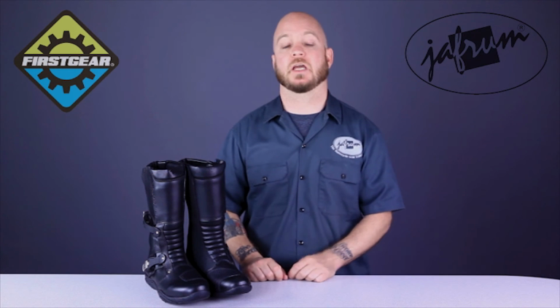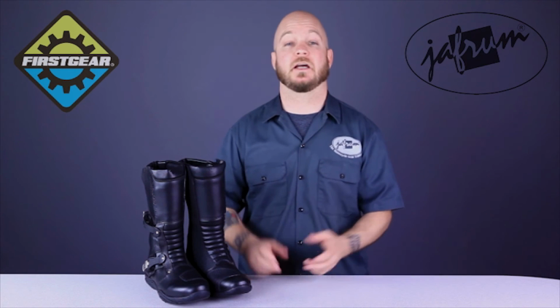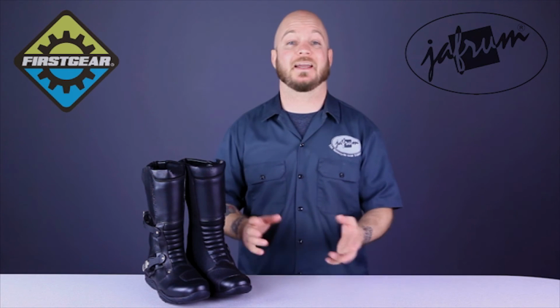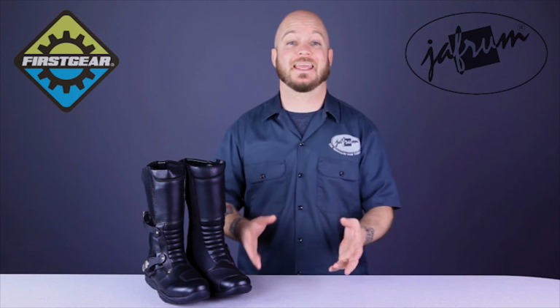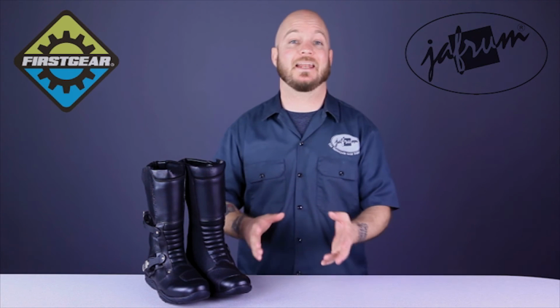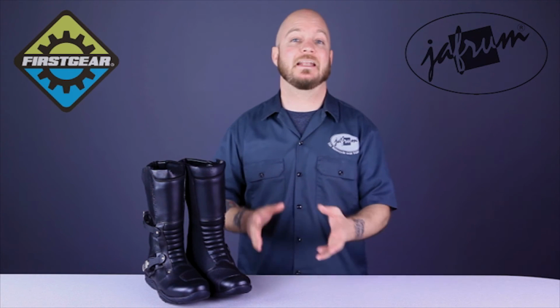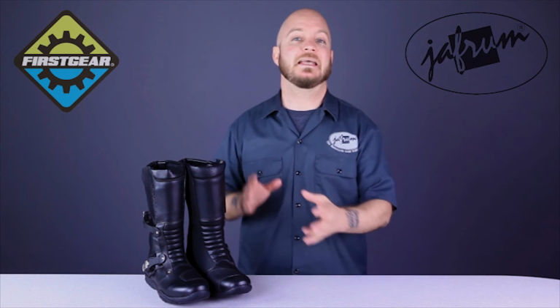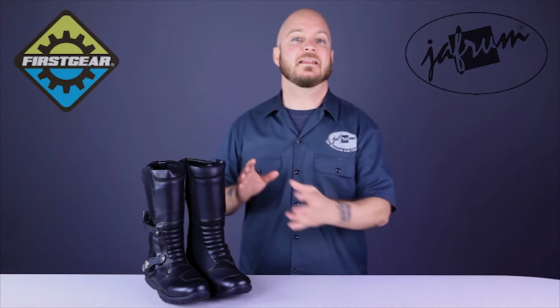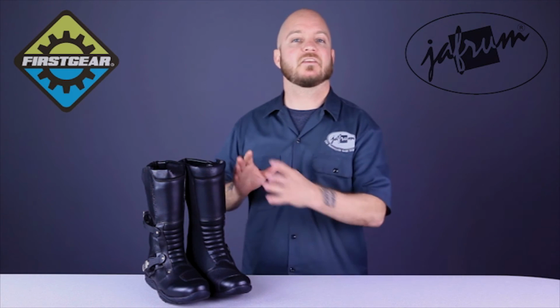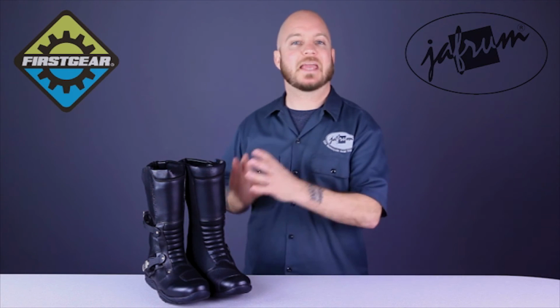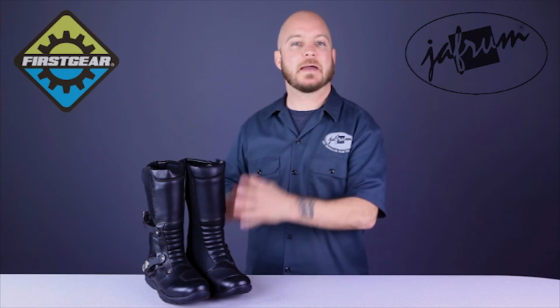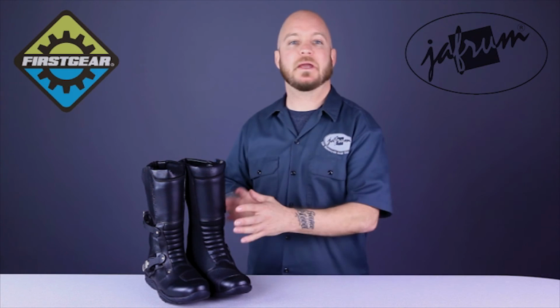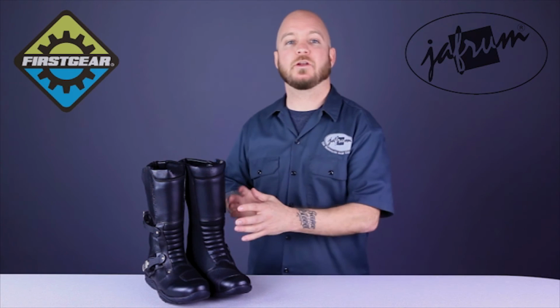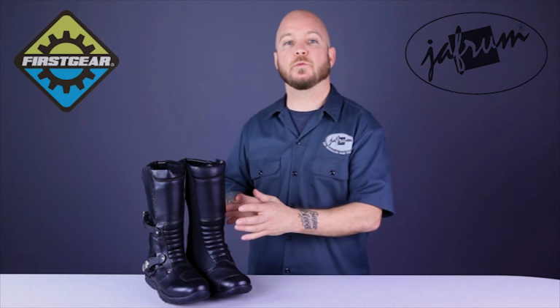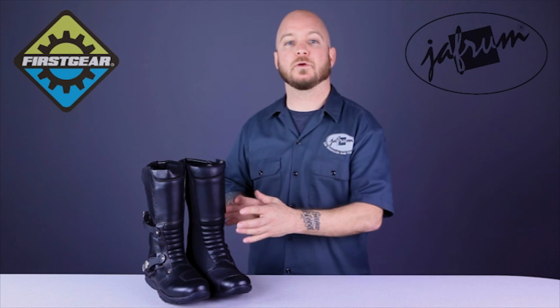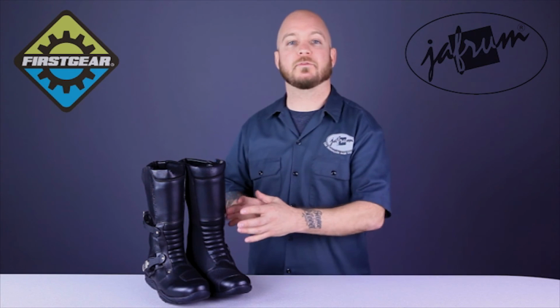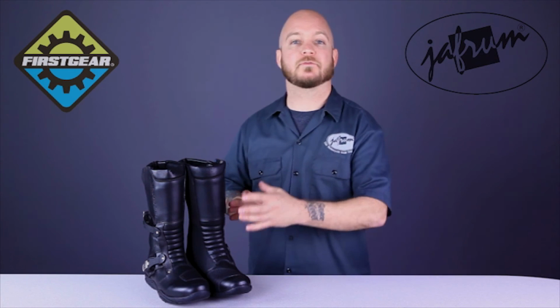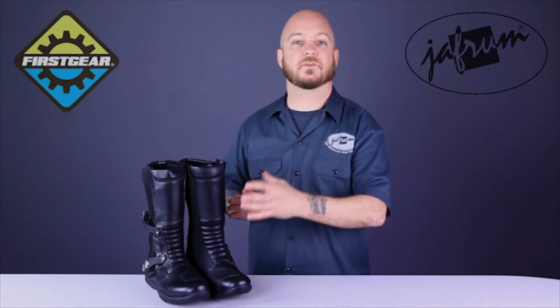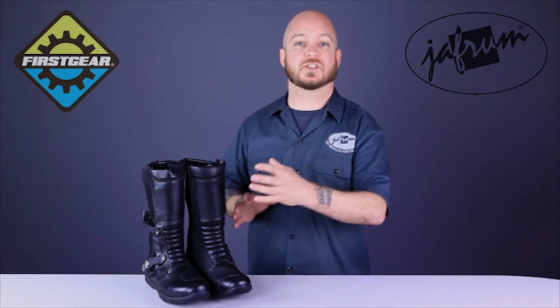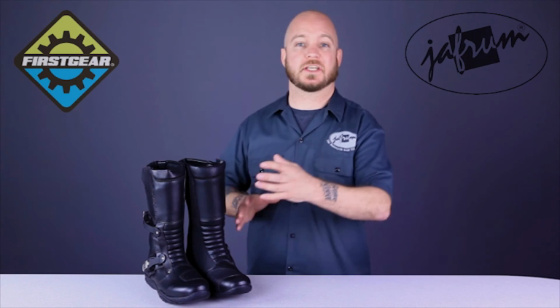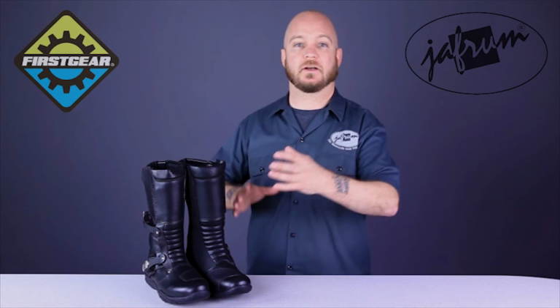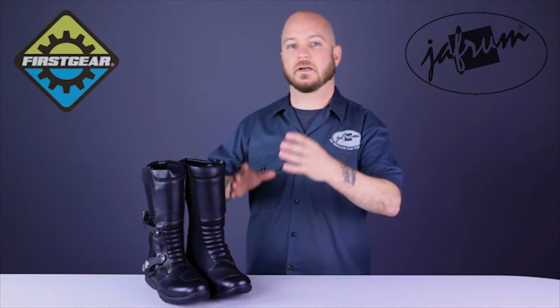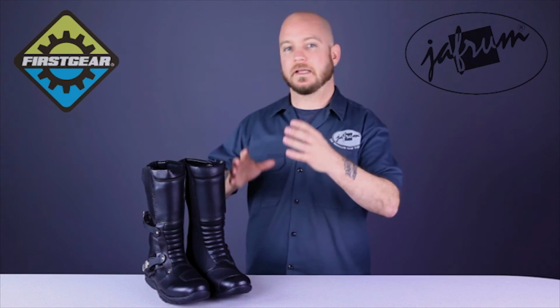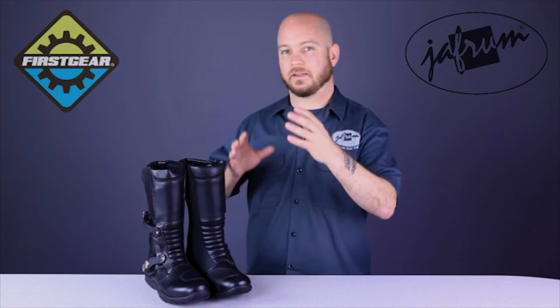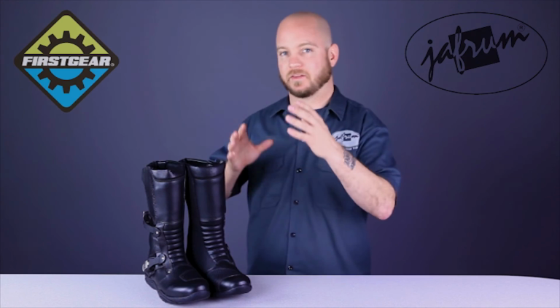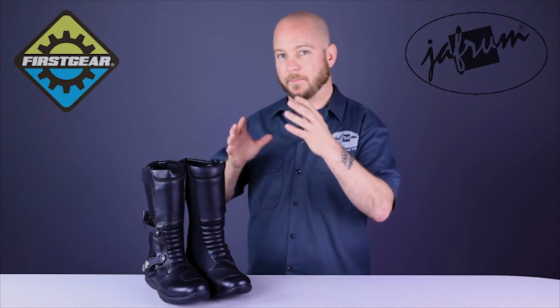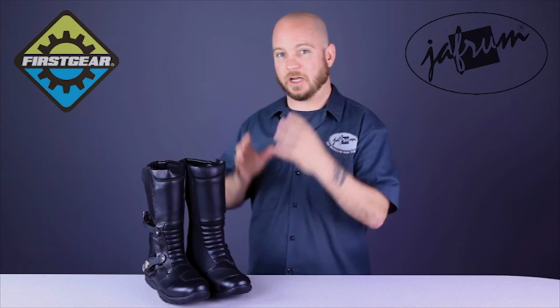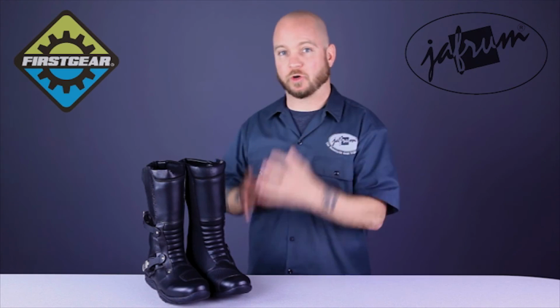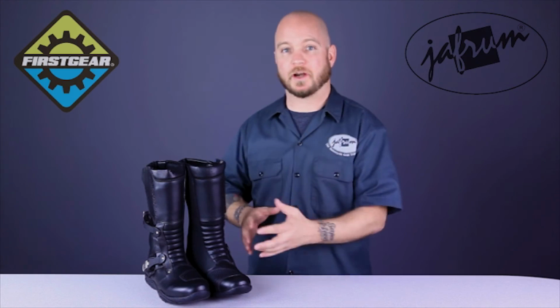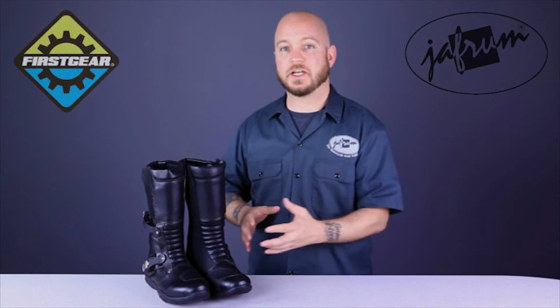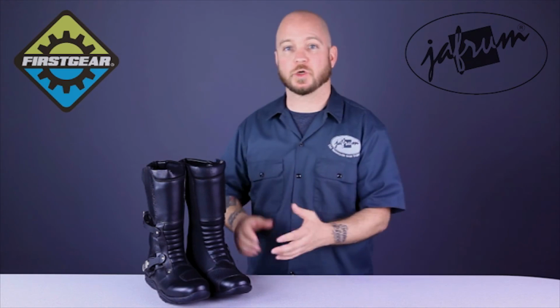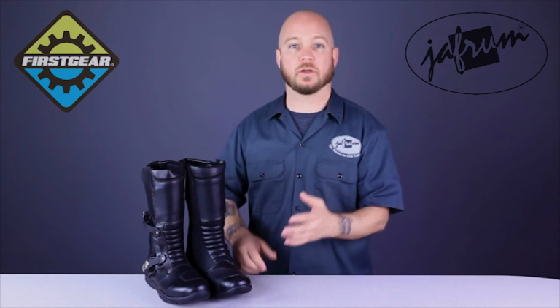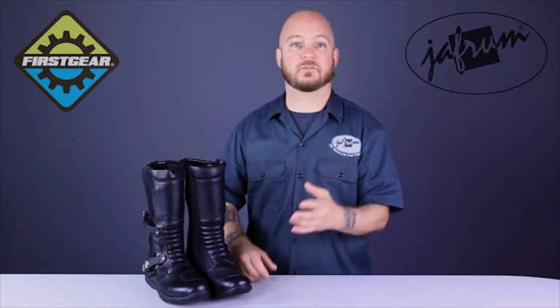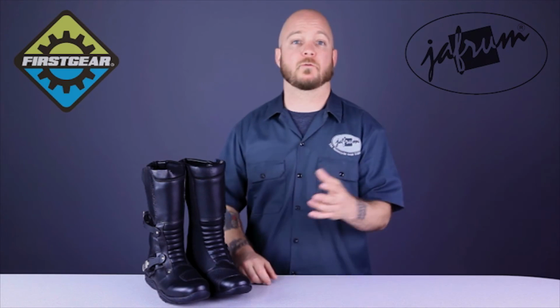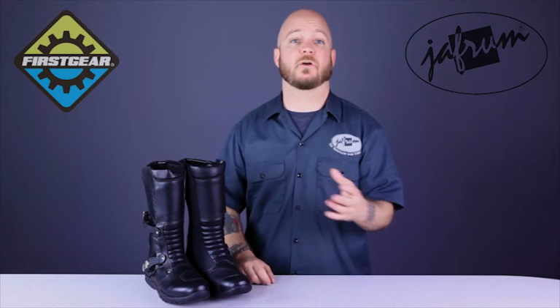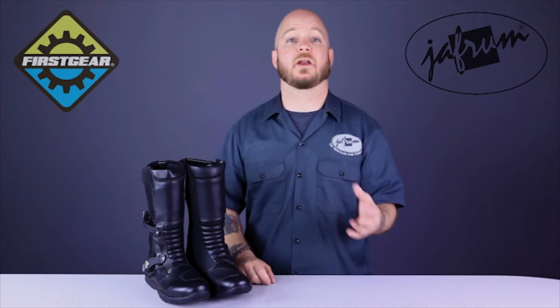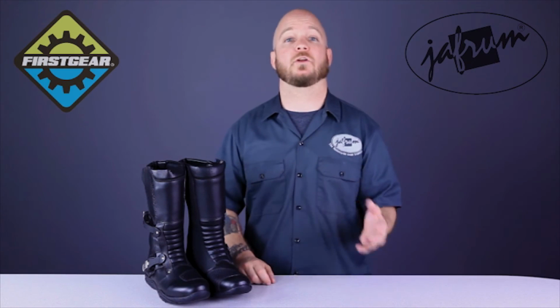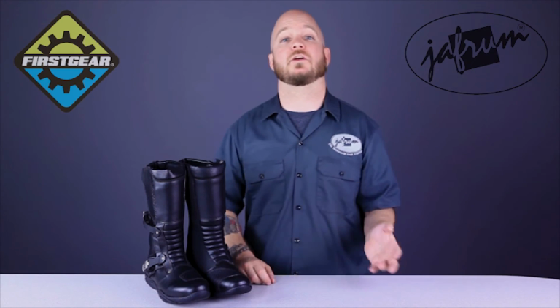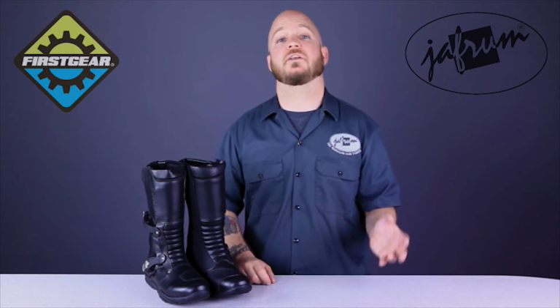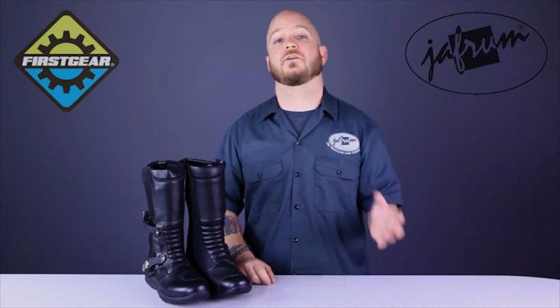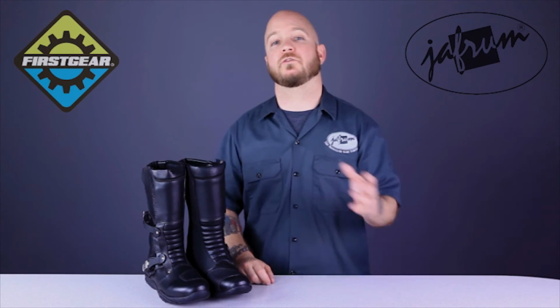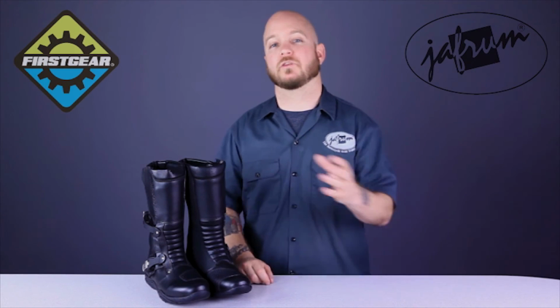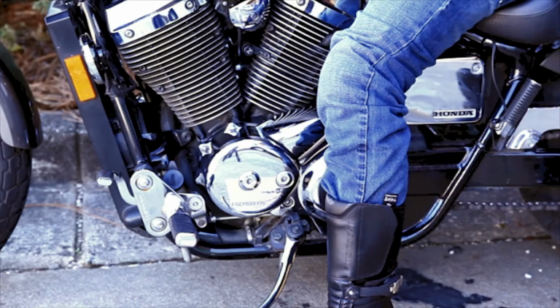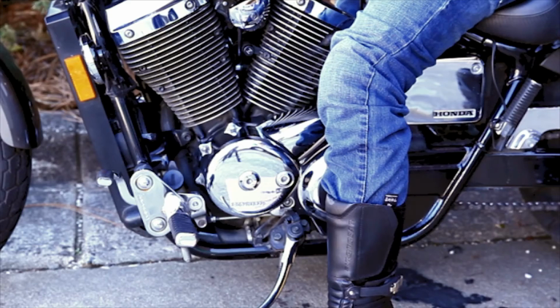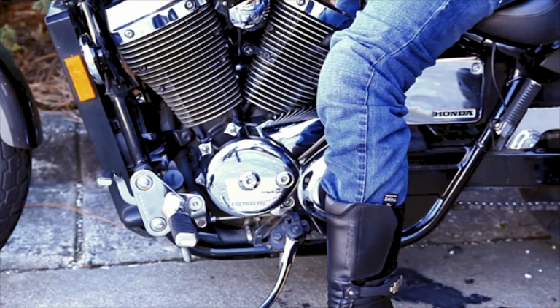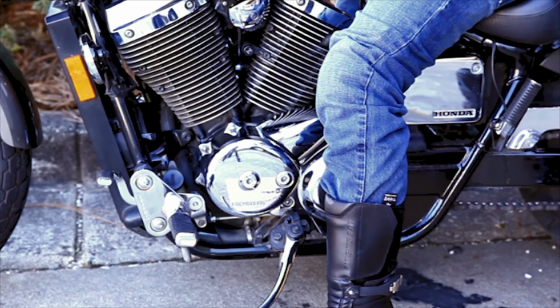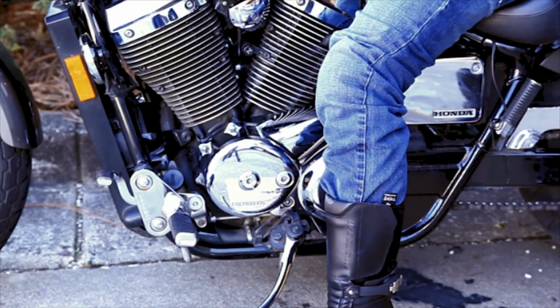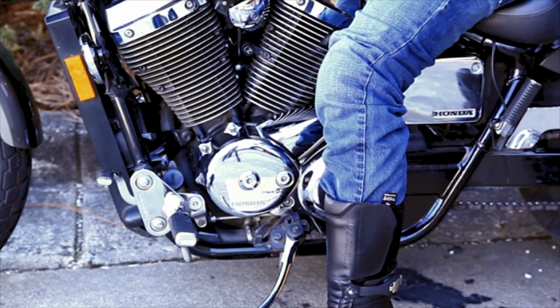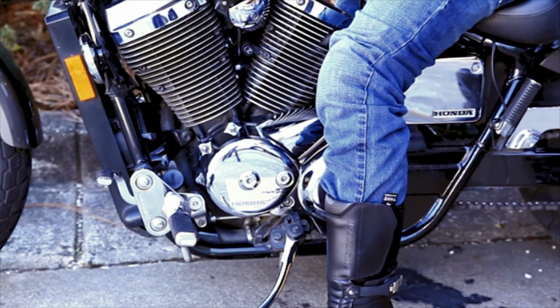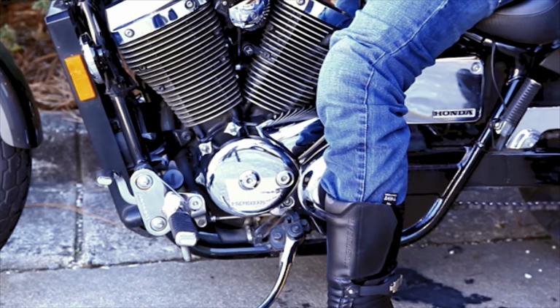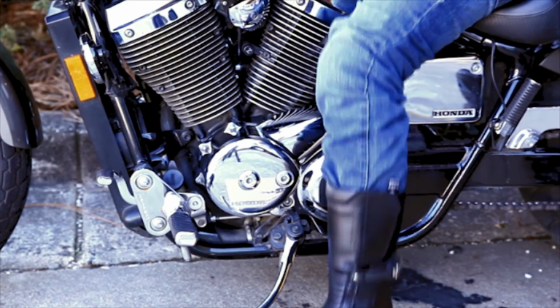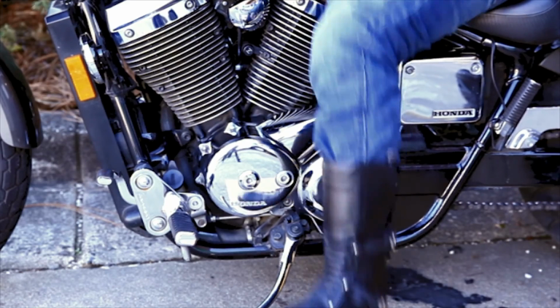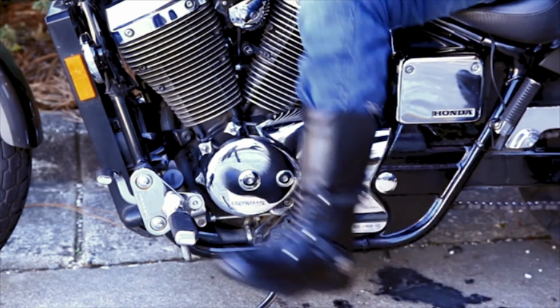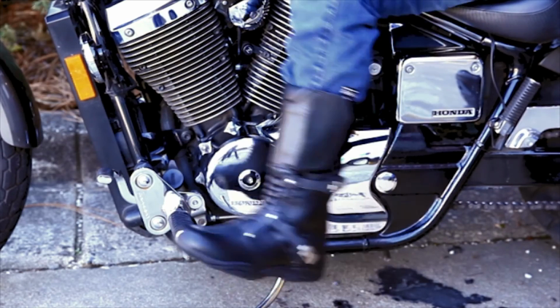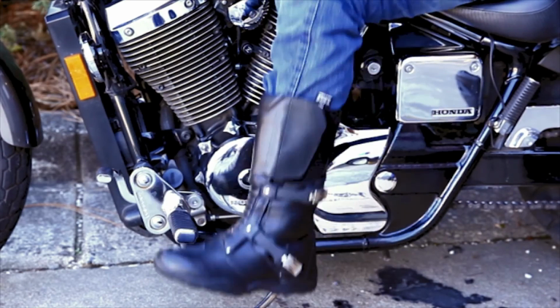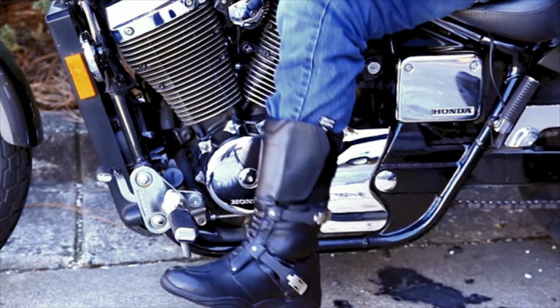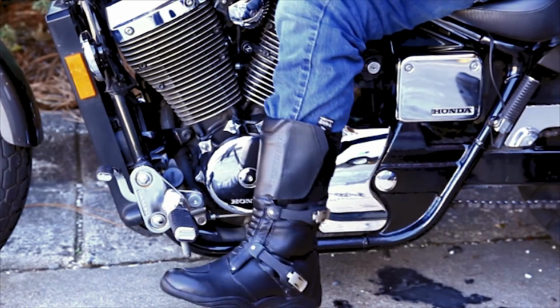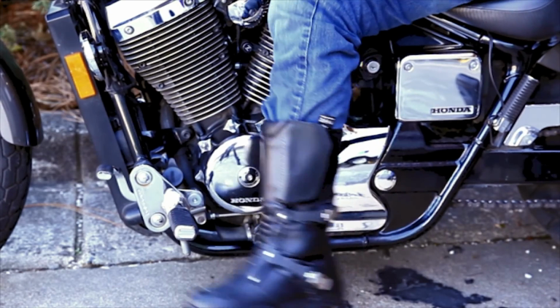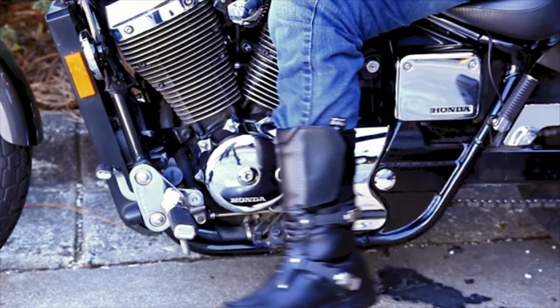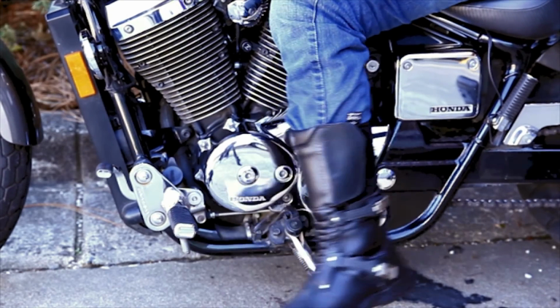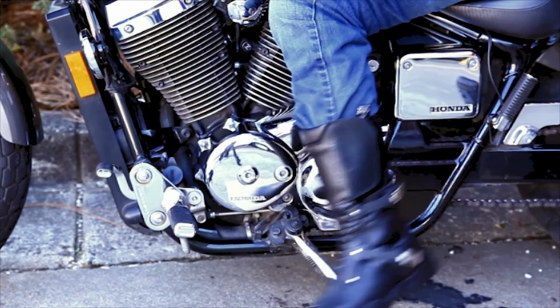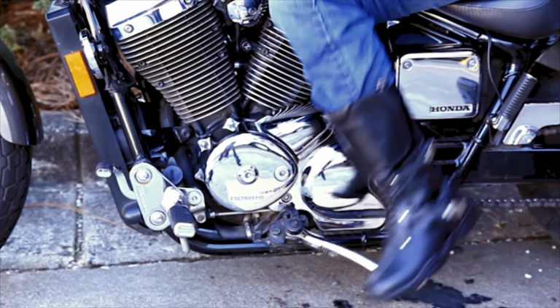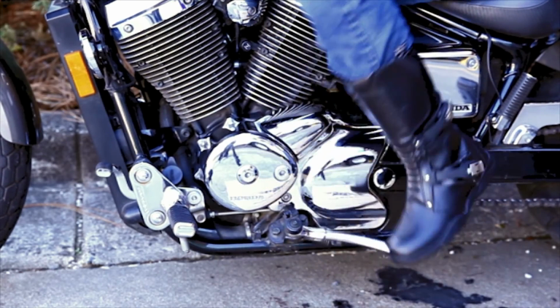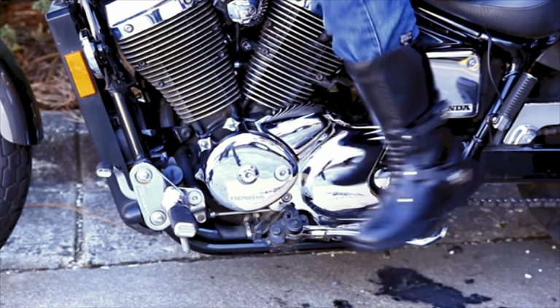Again, this Katmandu boot from First Gear is going to be a great choice for the rider looking to do some light adventure touring, but in all day comfort.